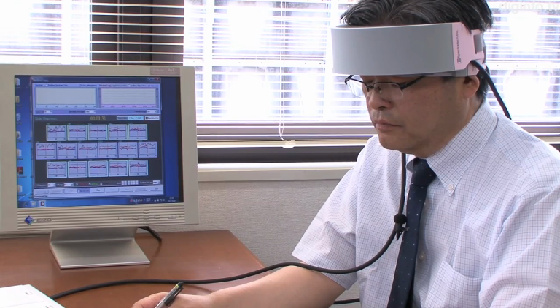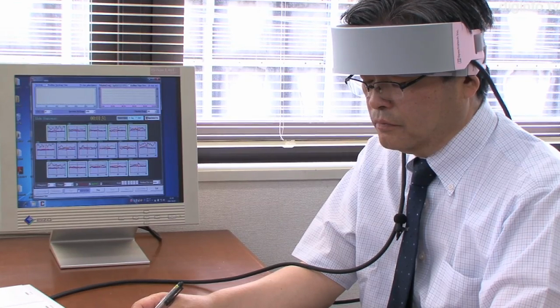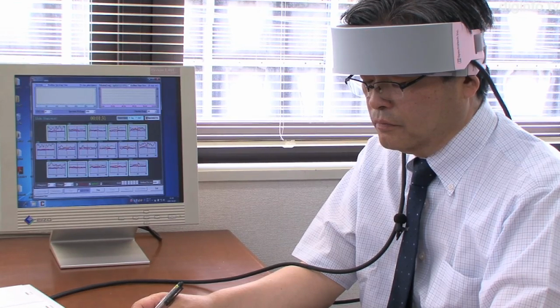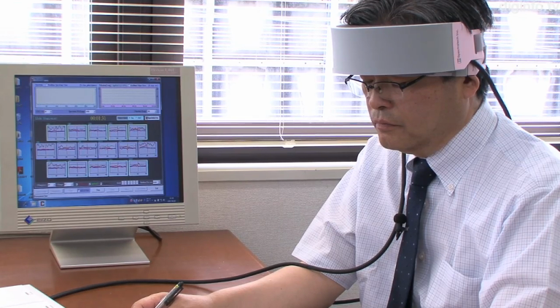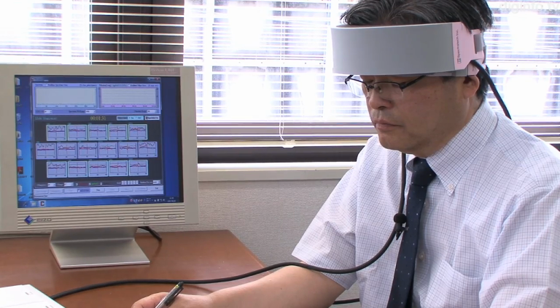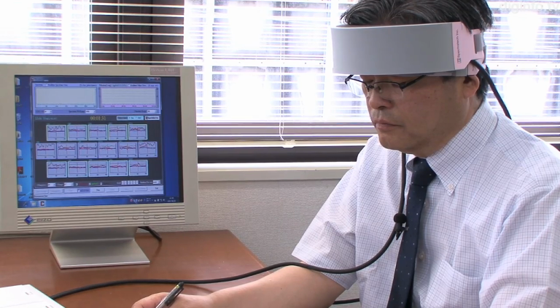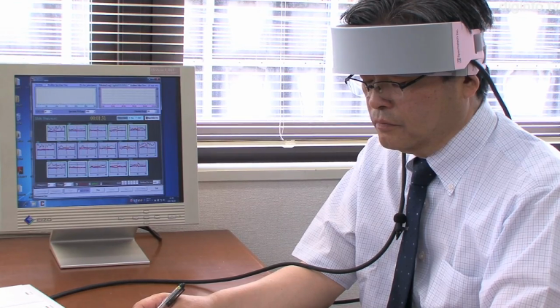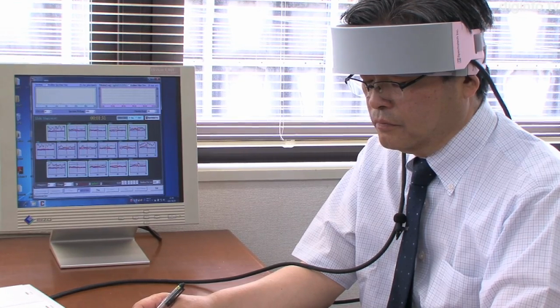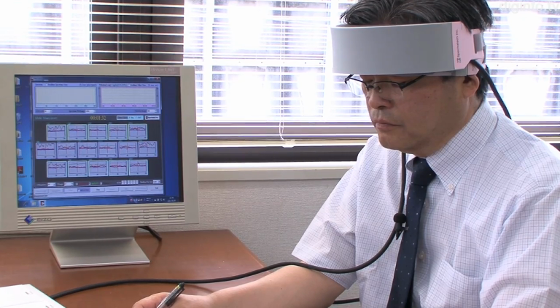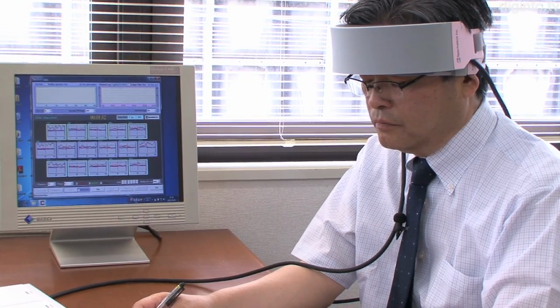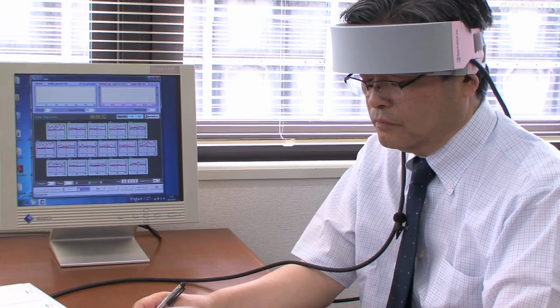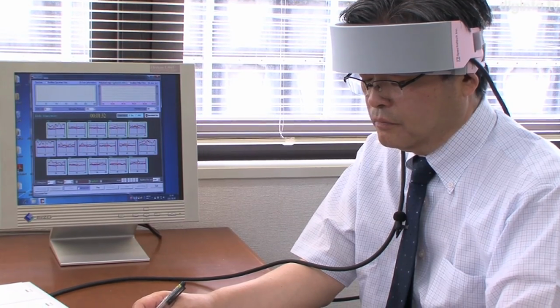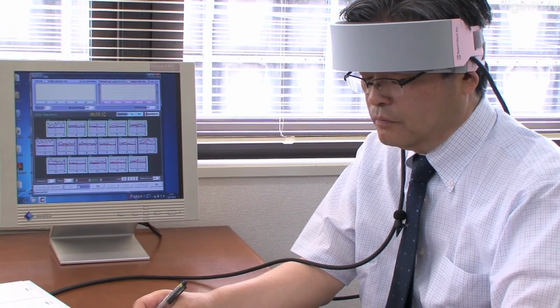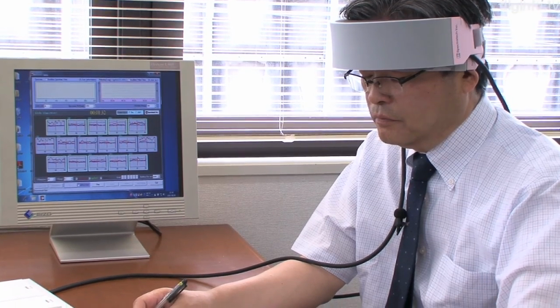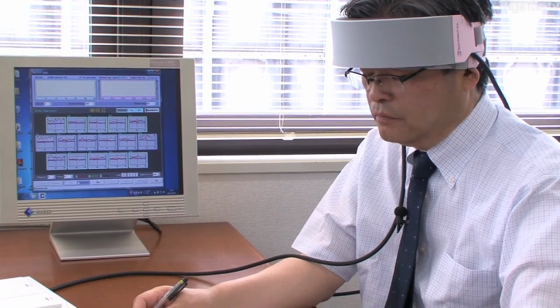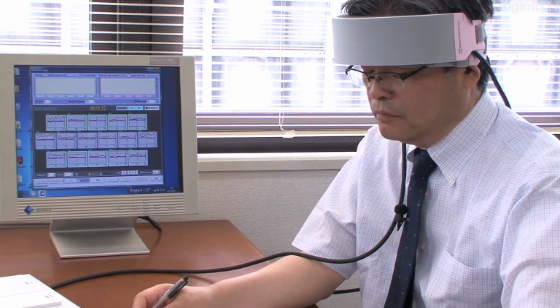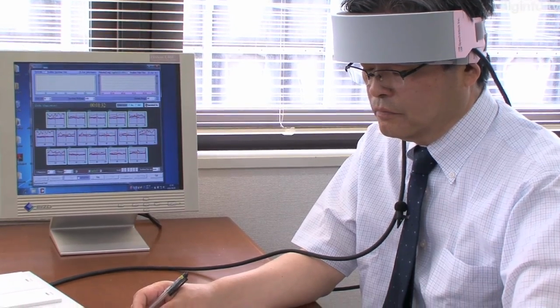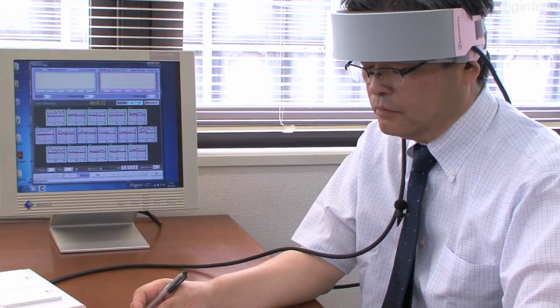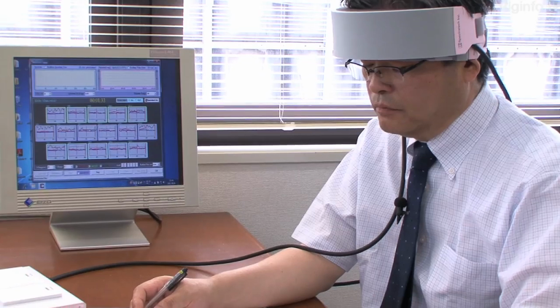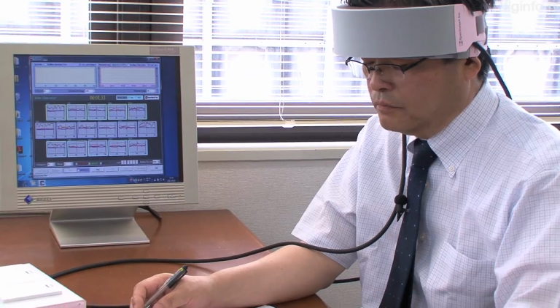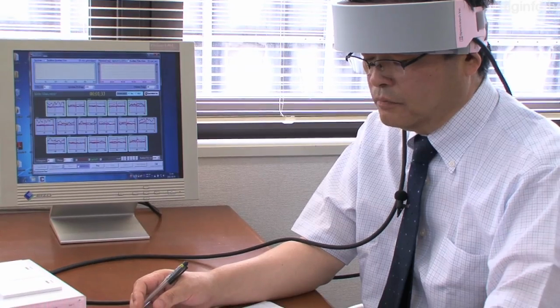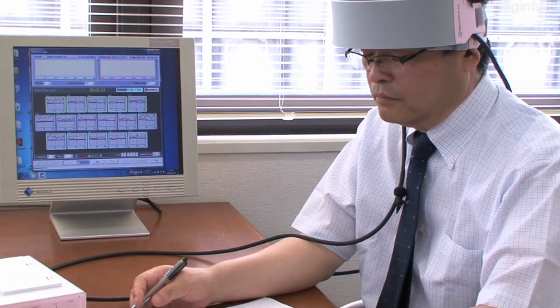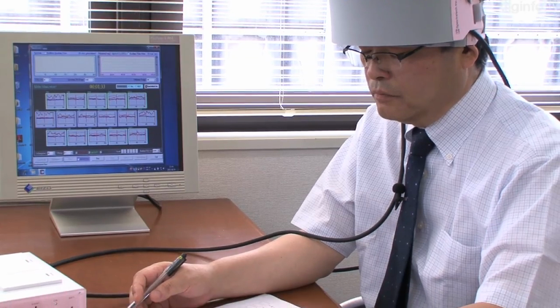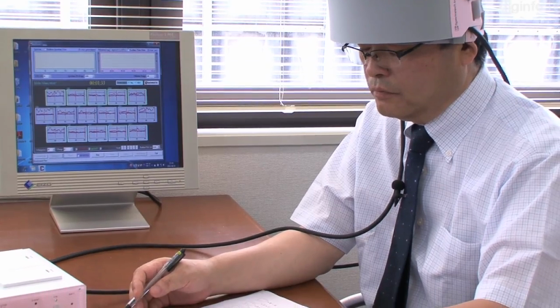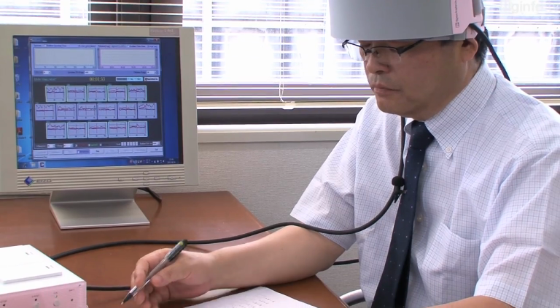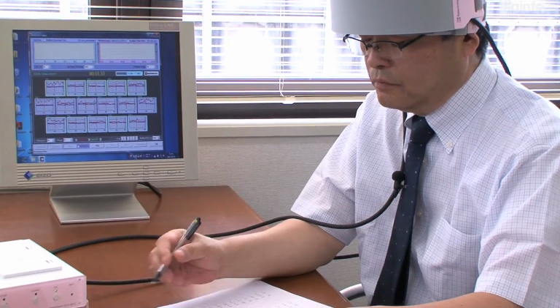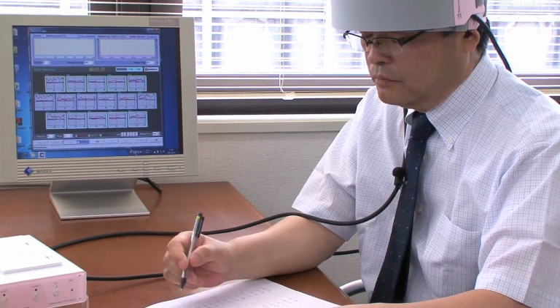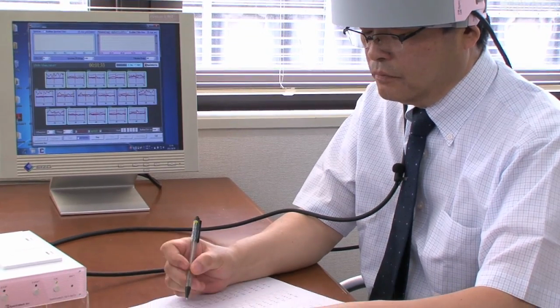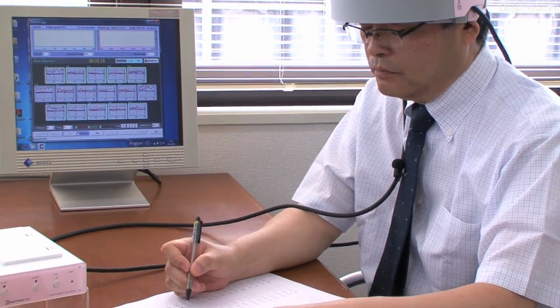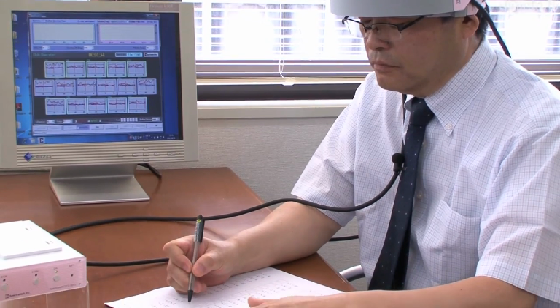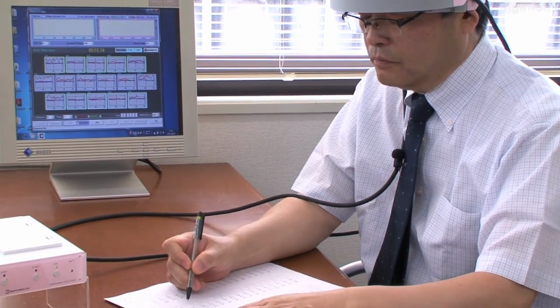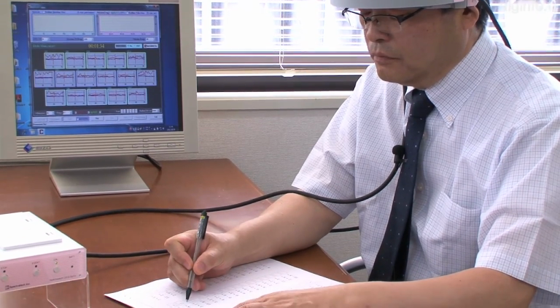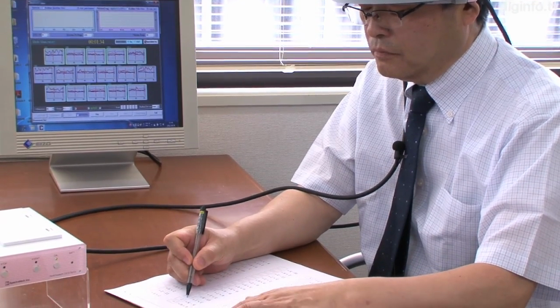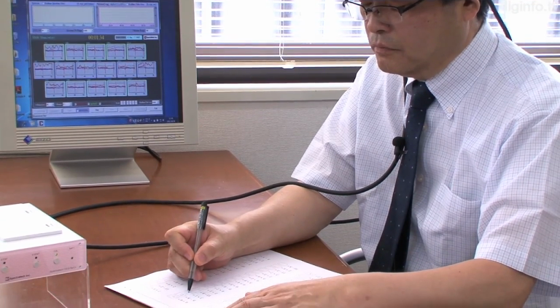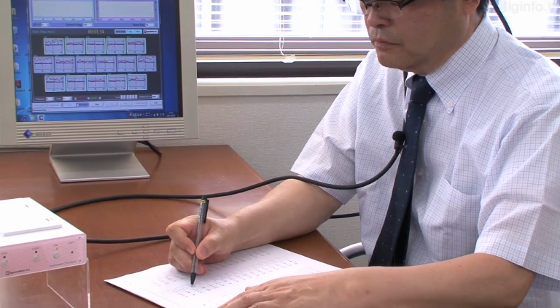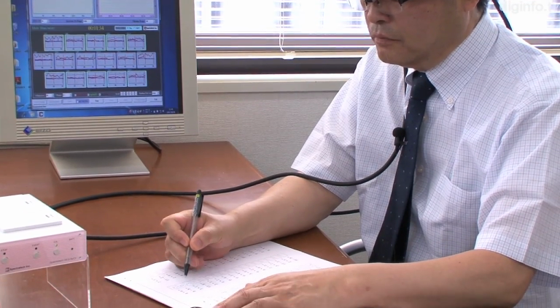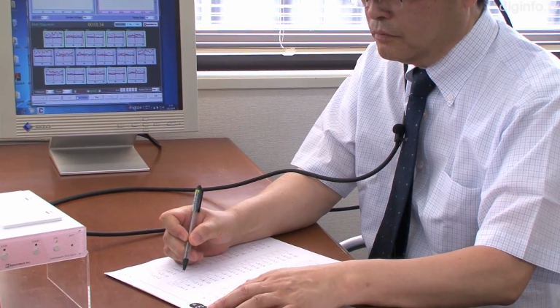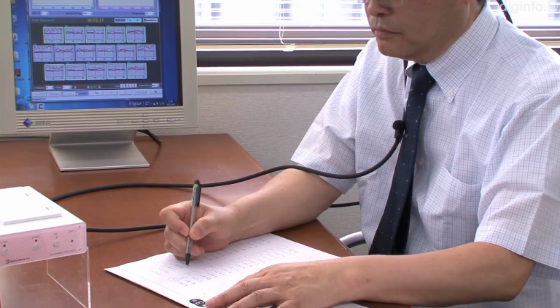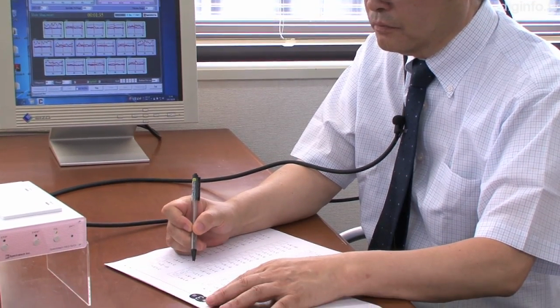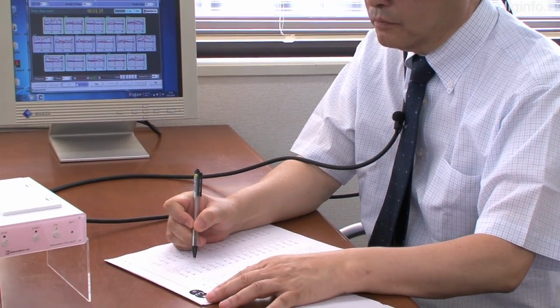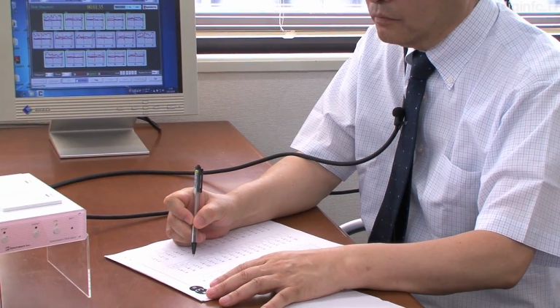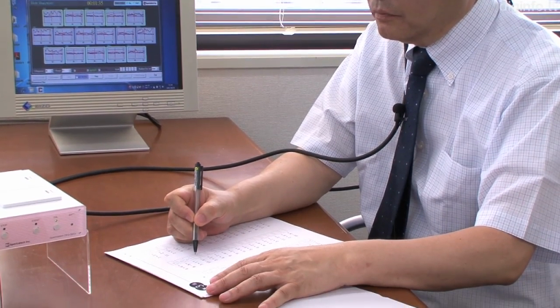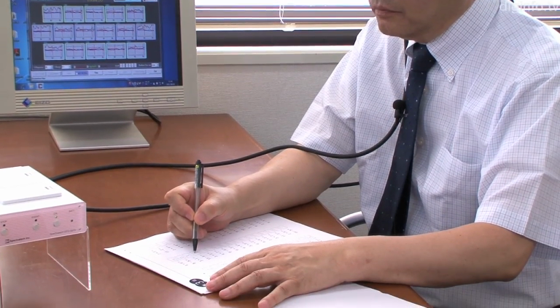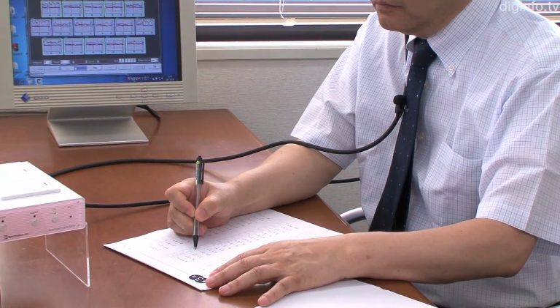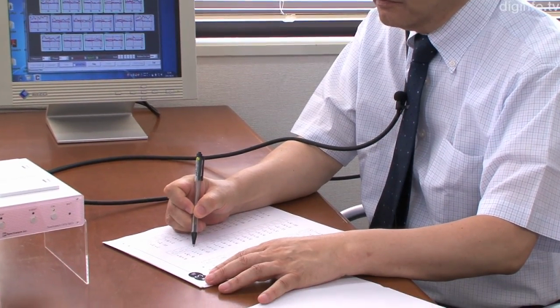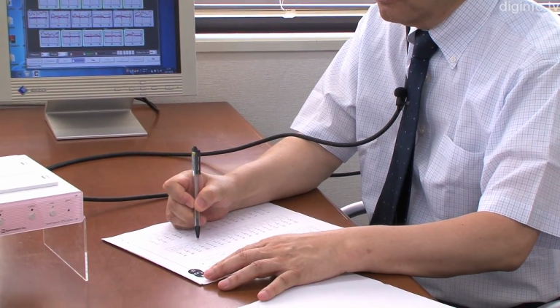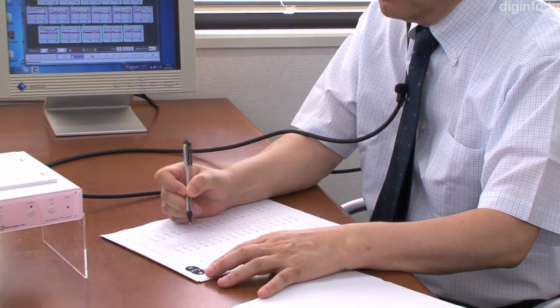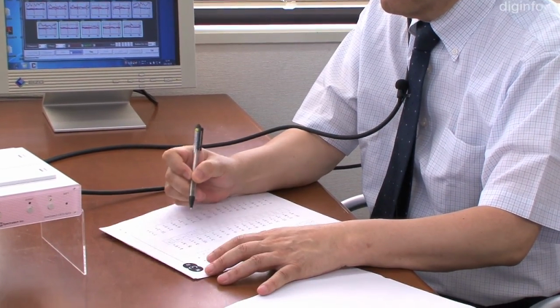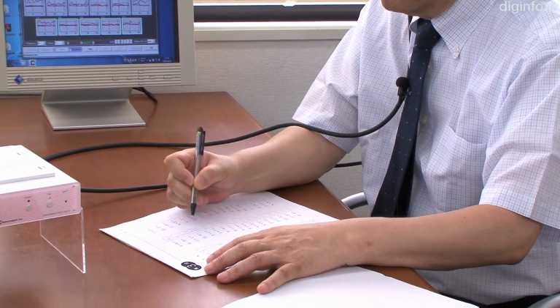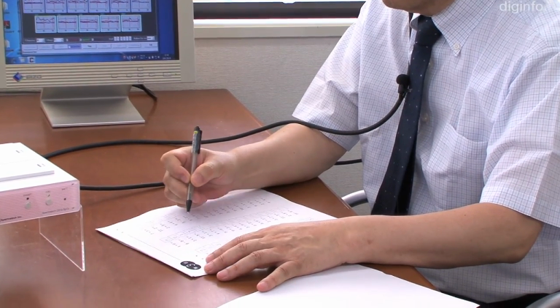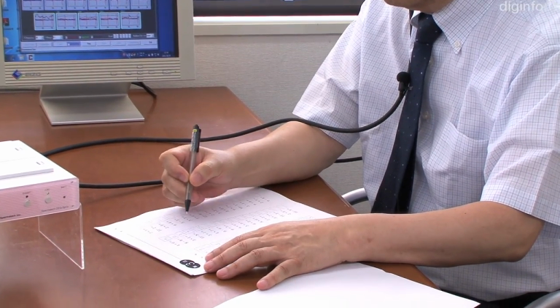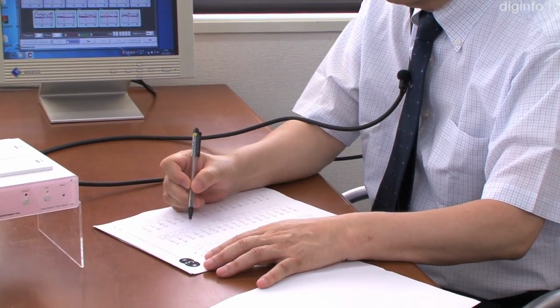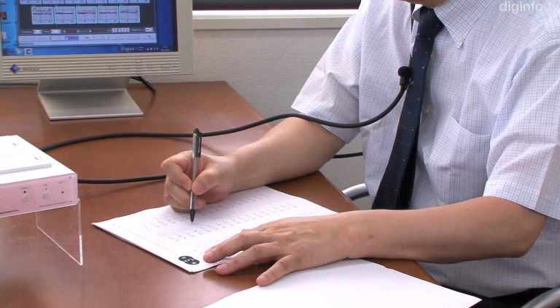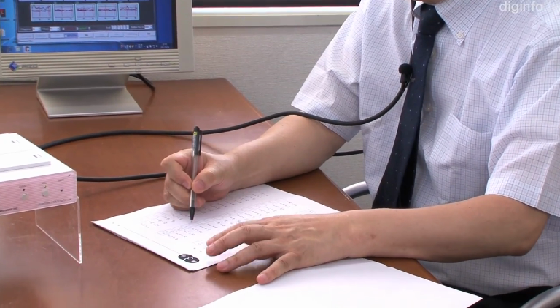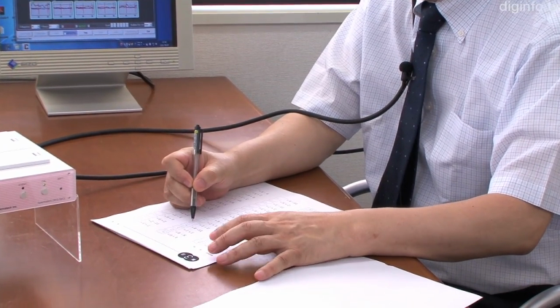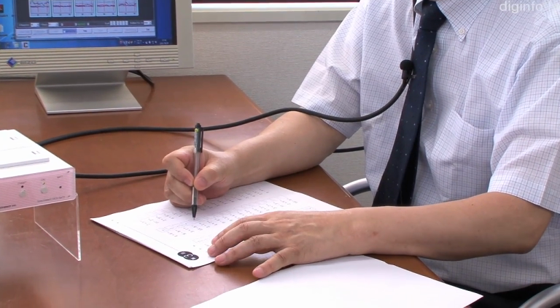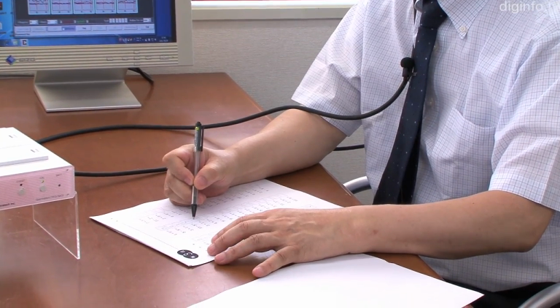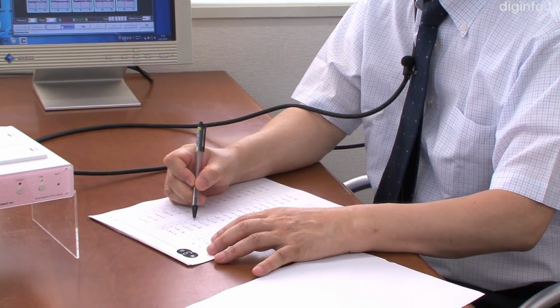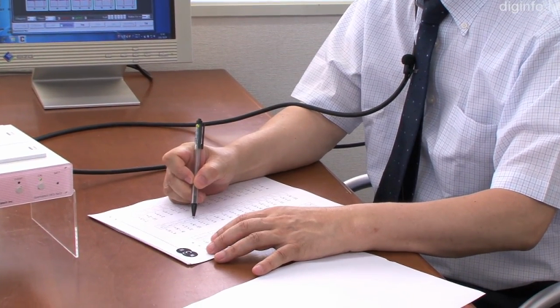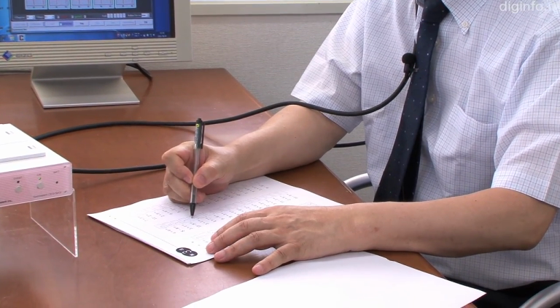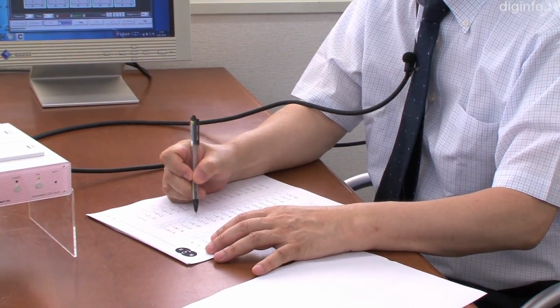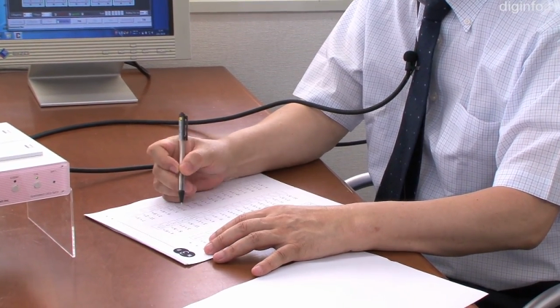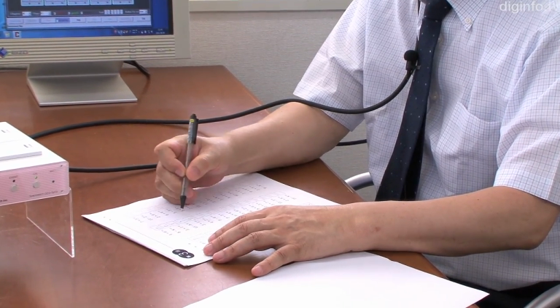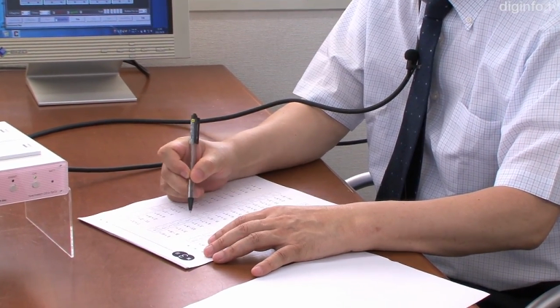In this demonstration, the system is used to show the difference in blood flow and oxygen levels when the patient is relaxed or concentrating.